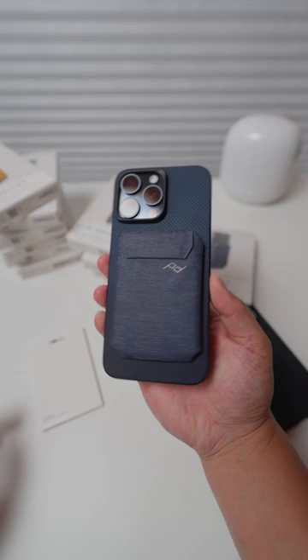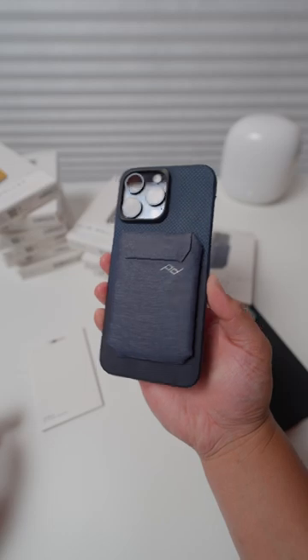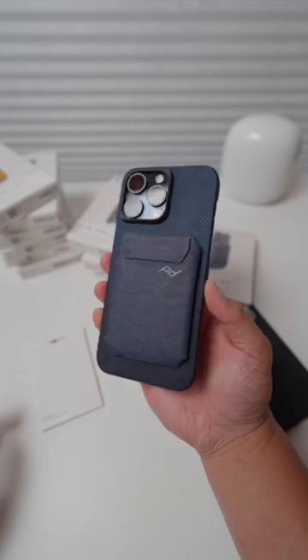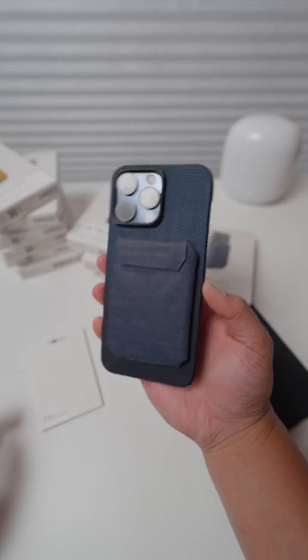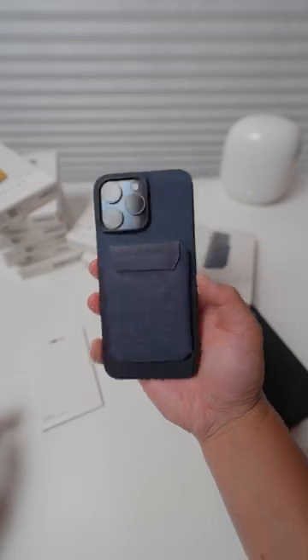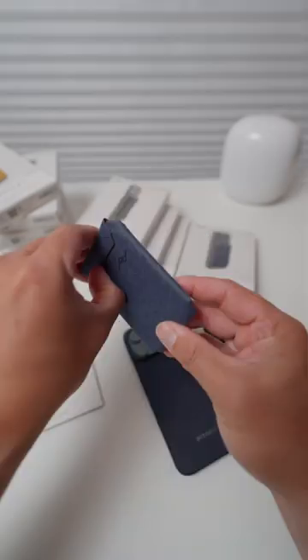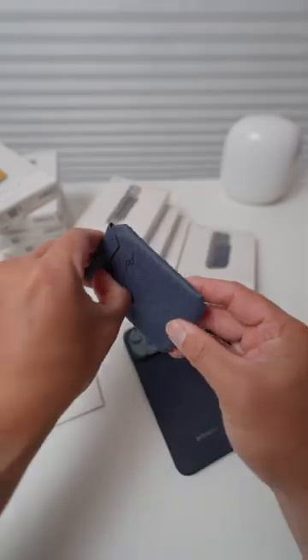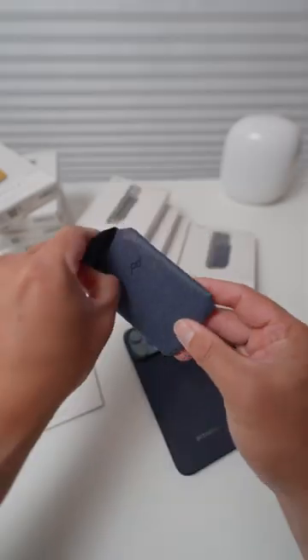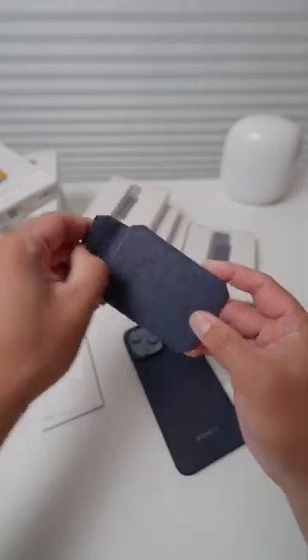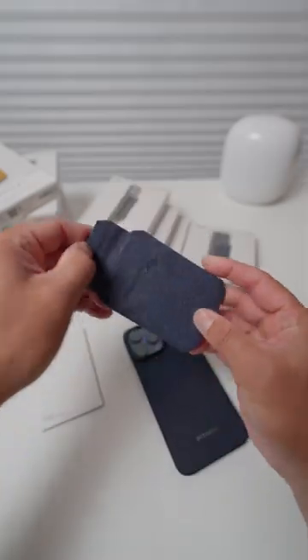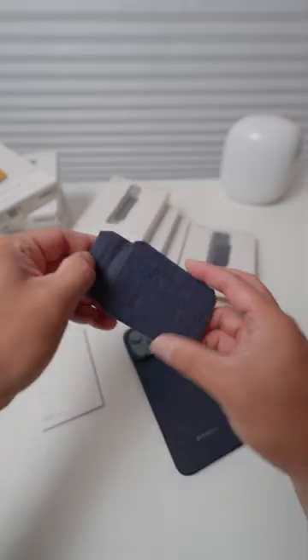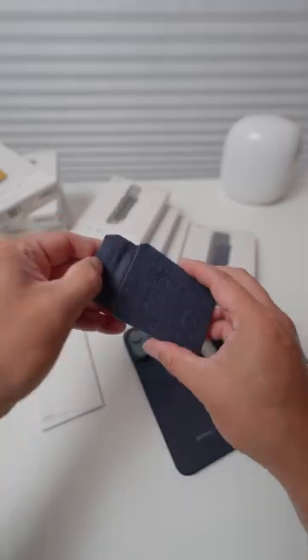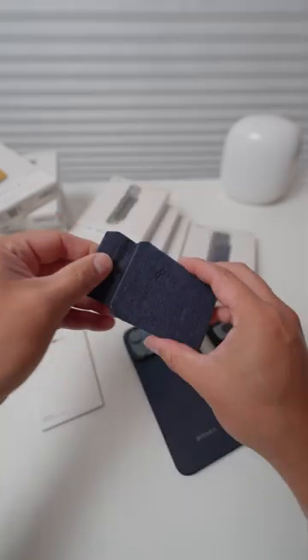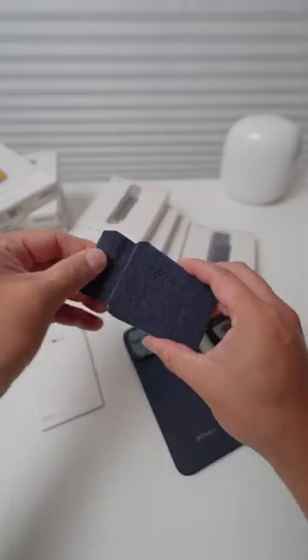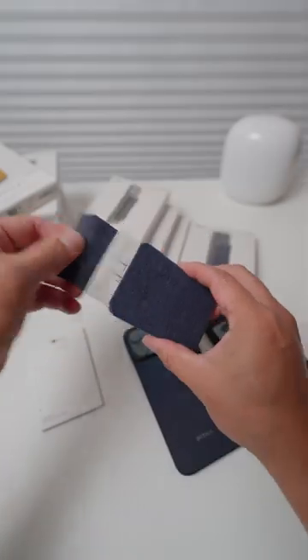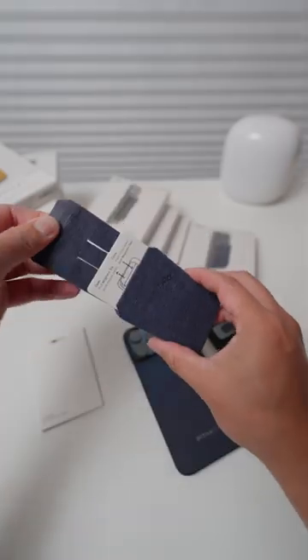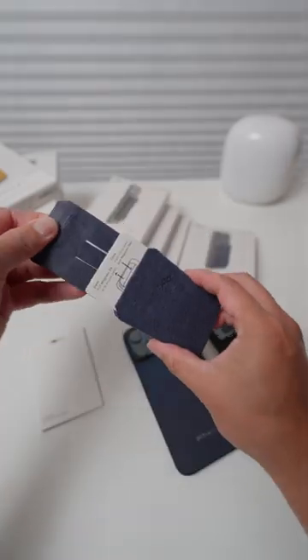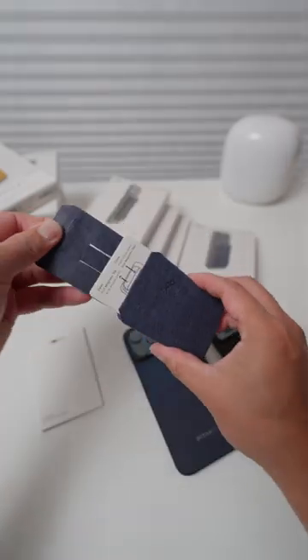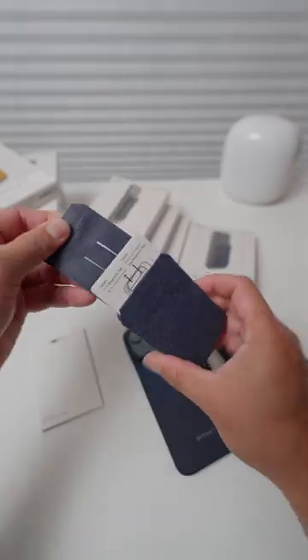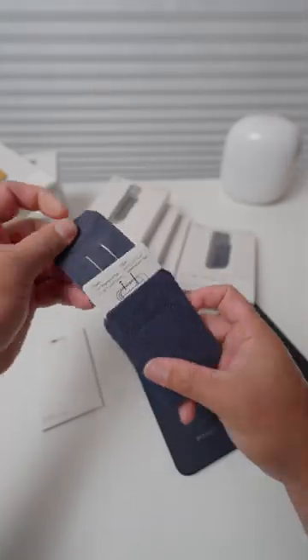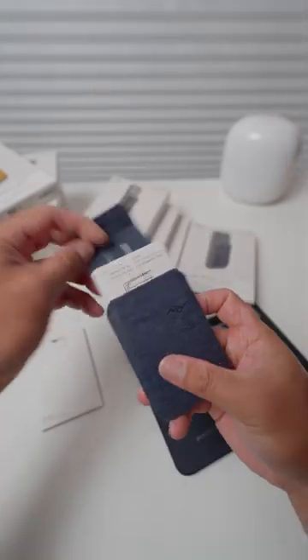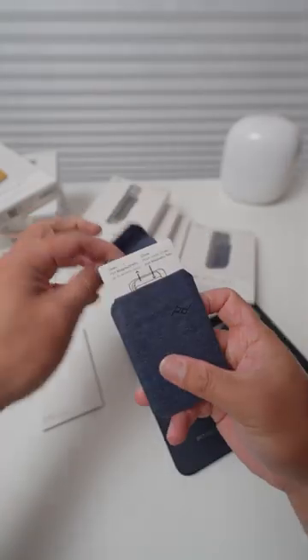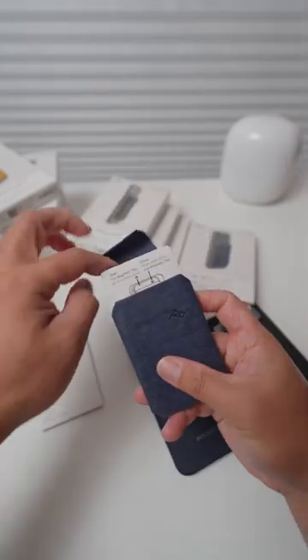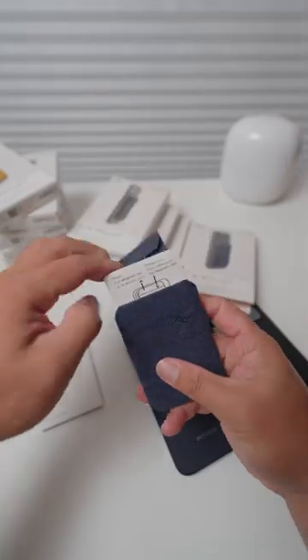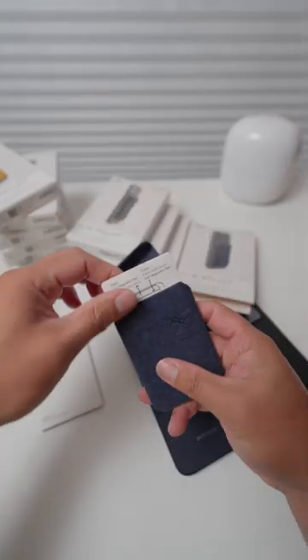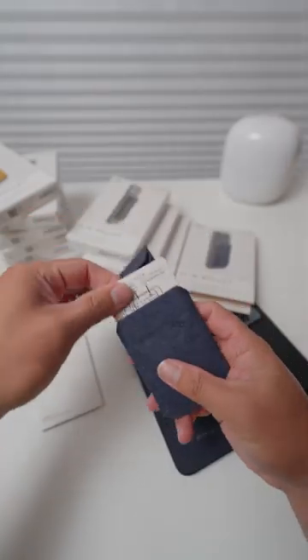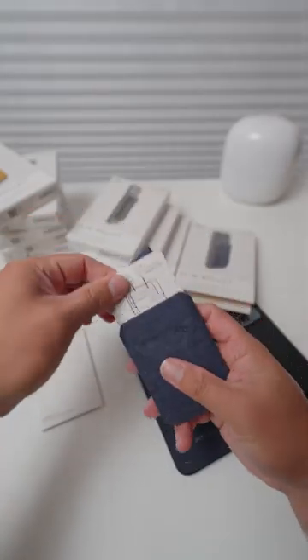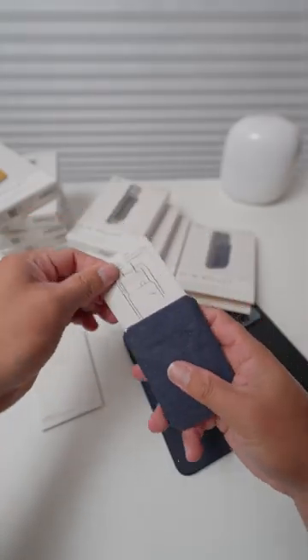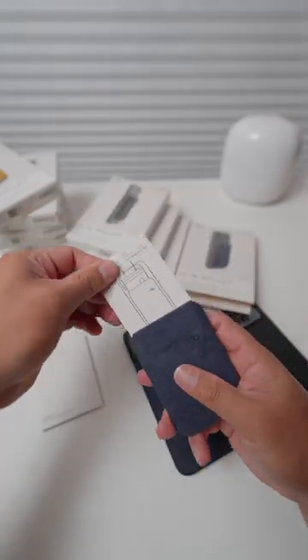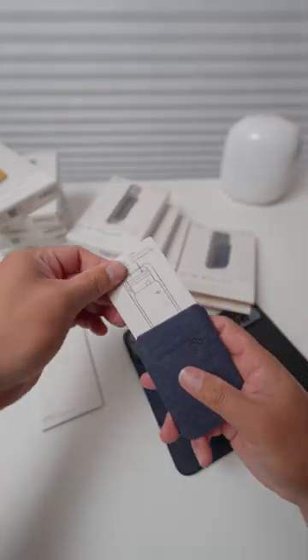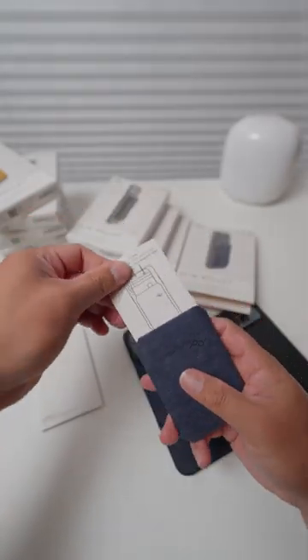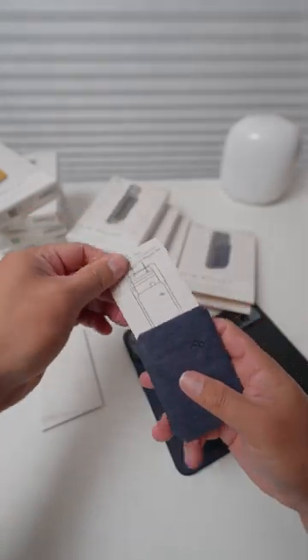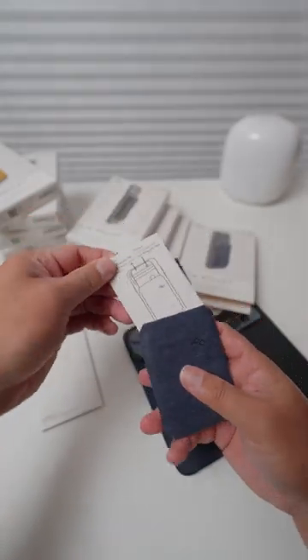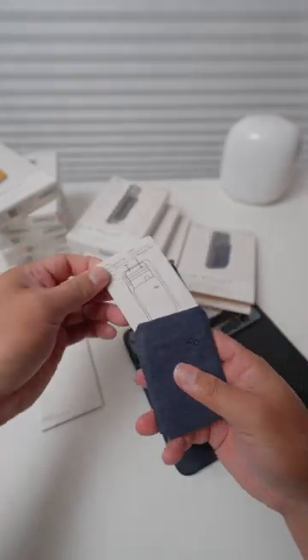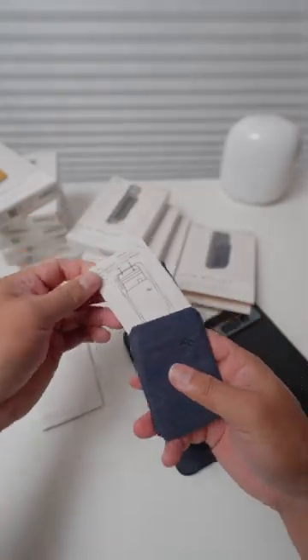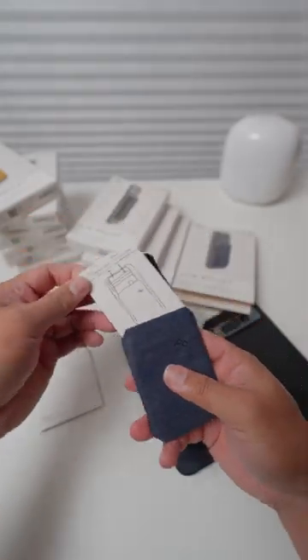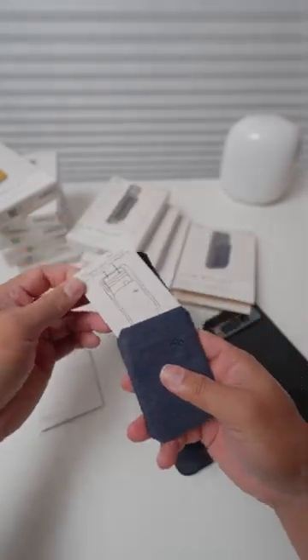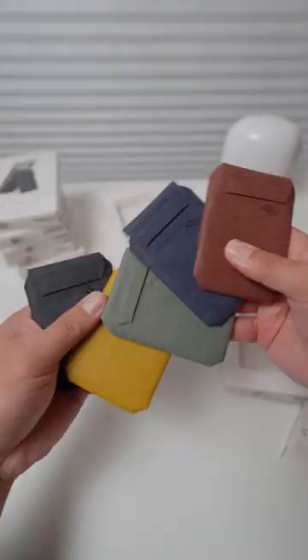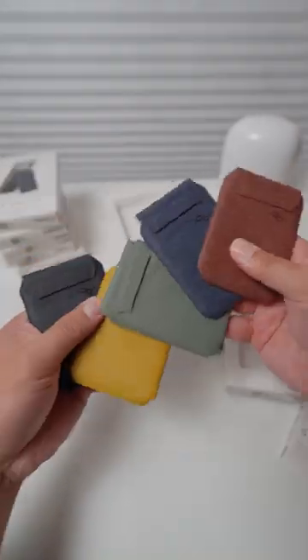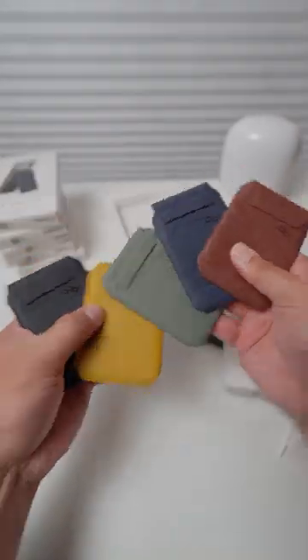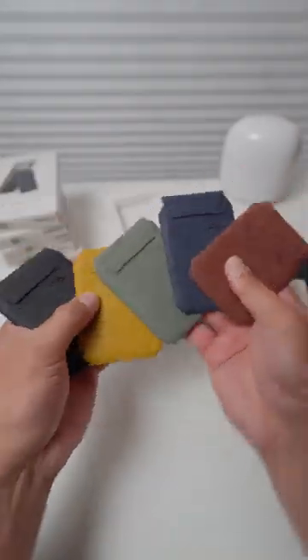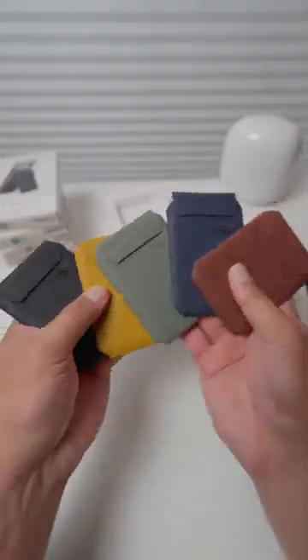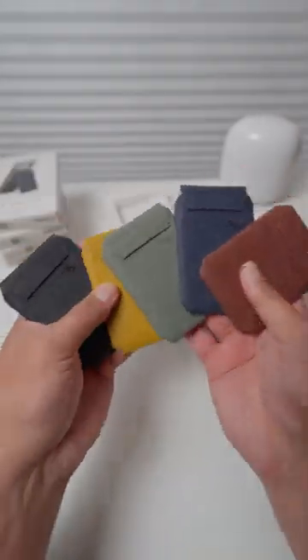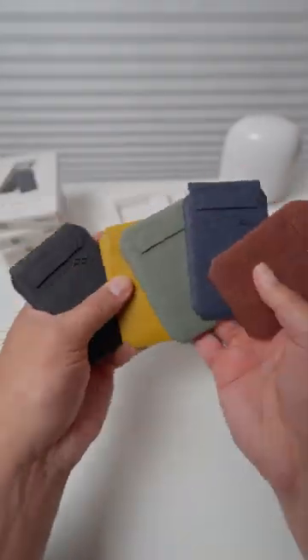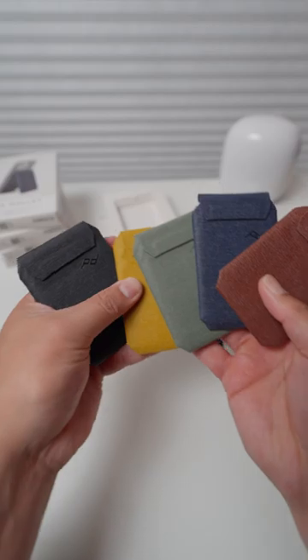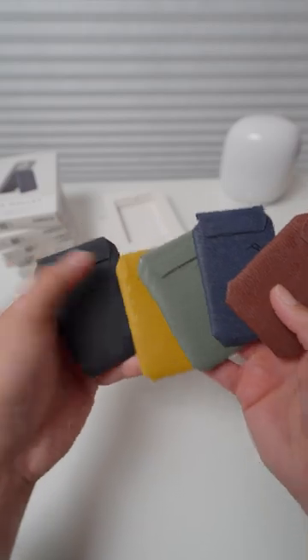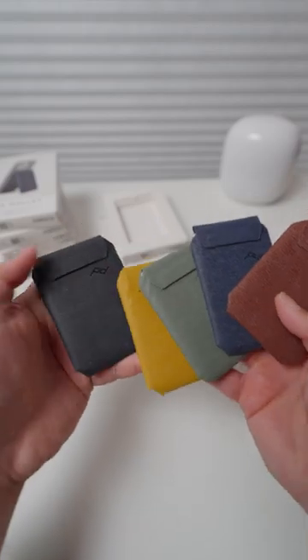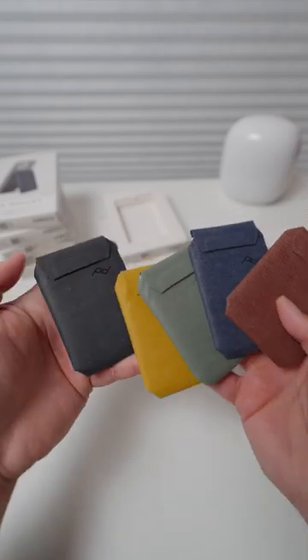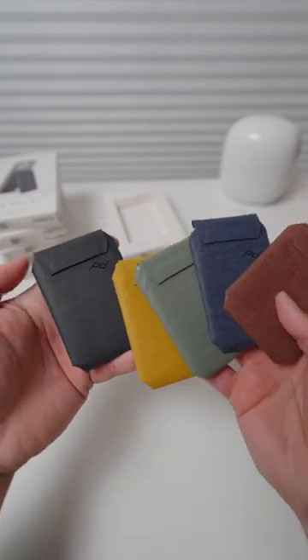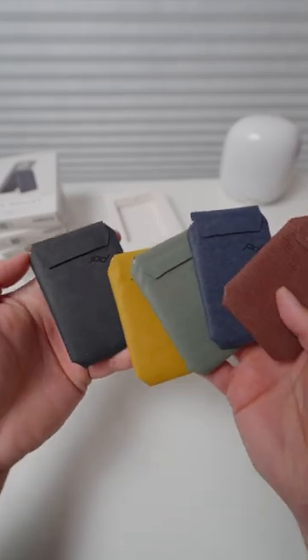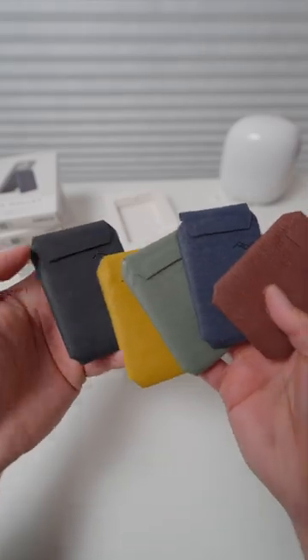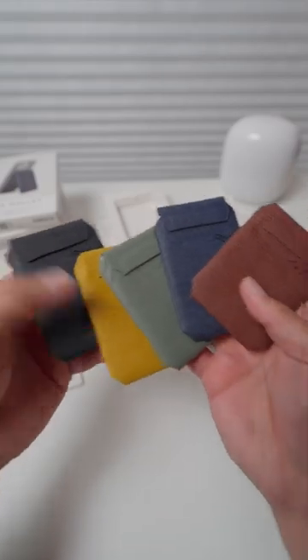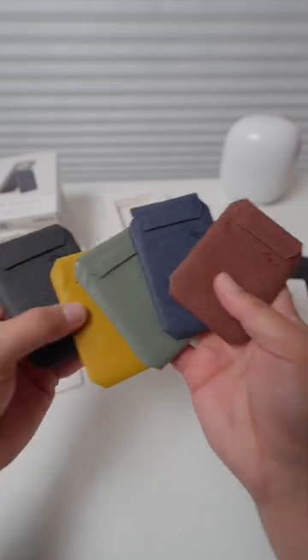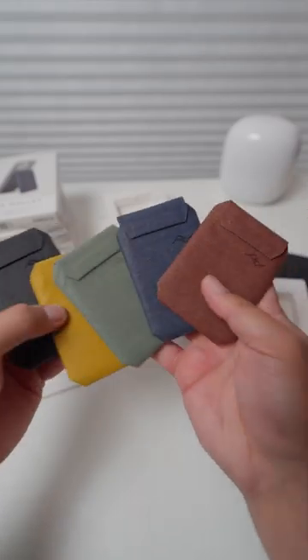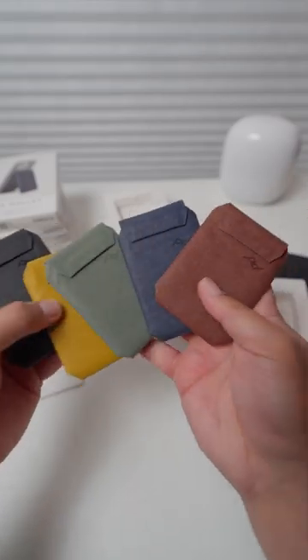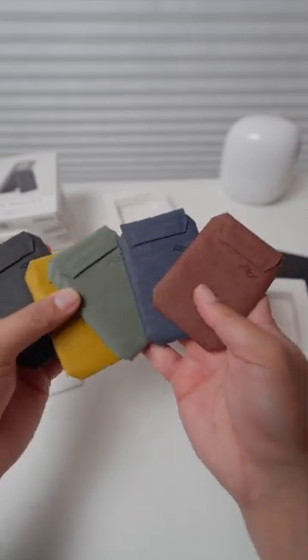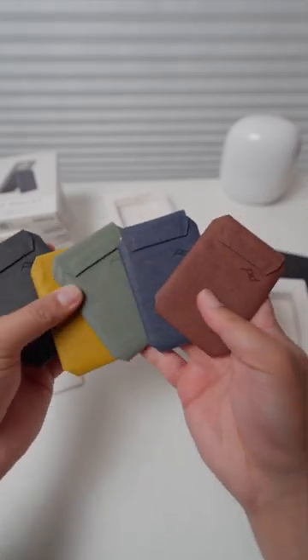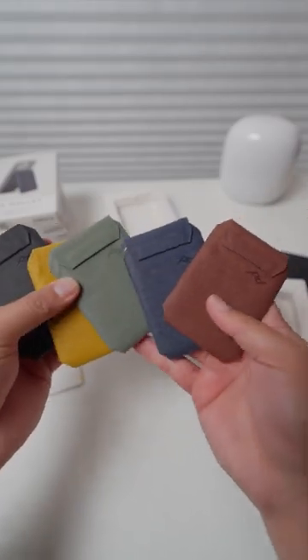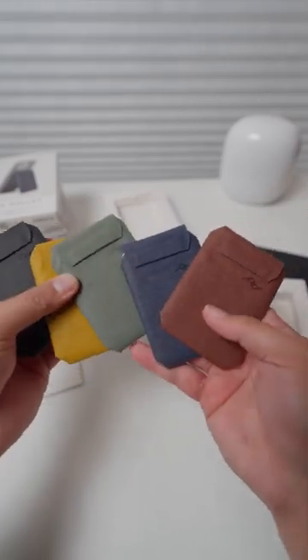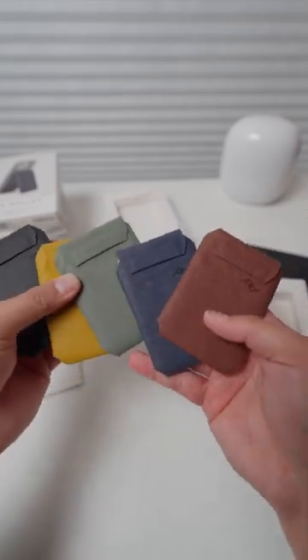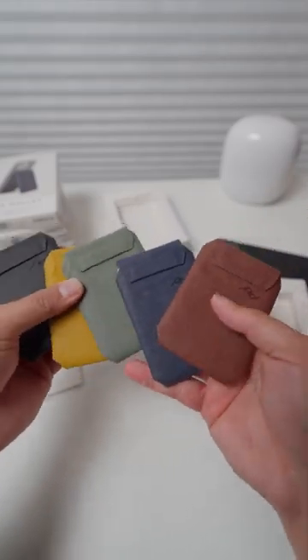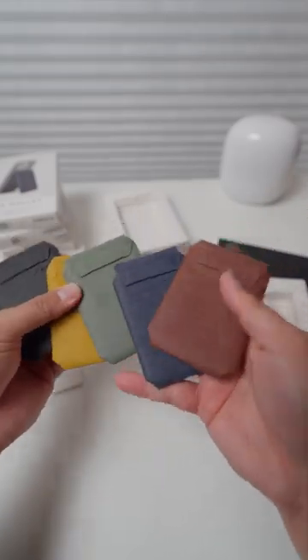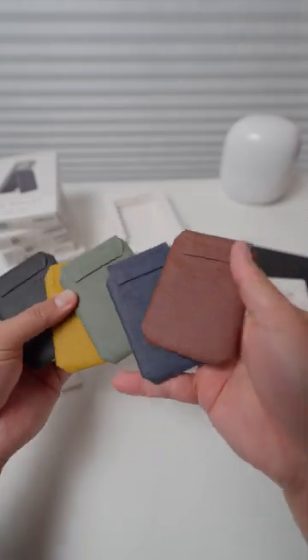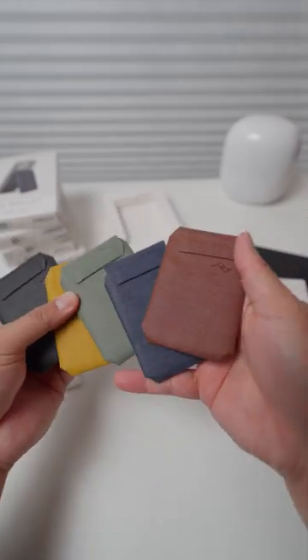It holds up to seven cards, and if you have seven credit cards, you probably need some help. Let me know in the comments — I have some book recommendations.